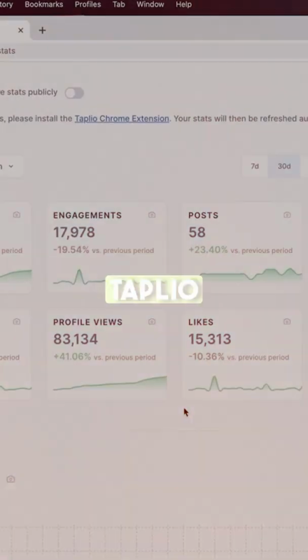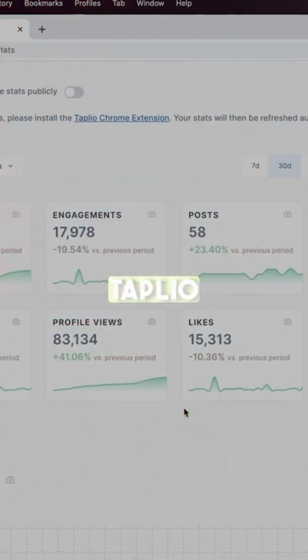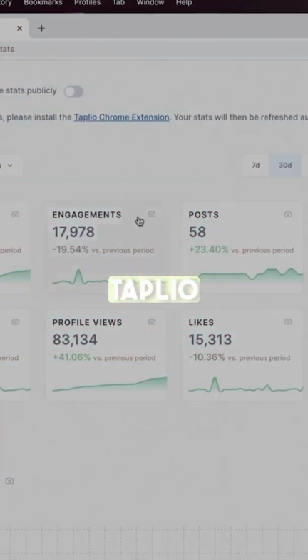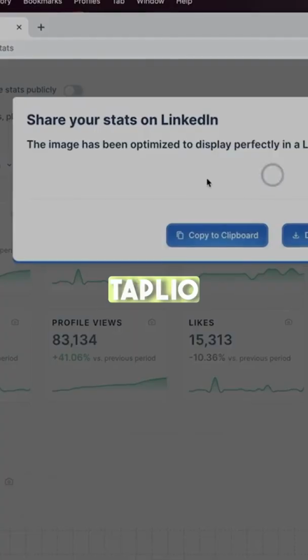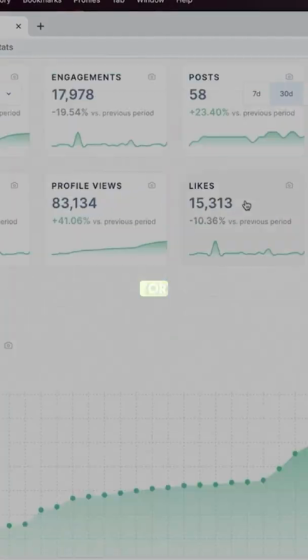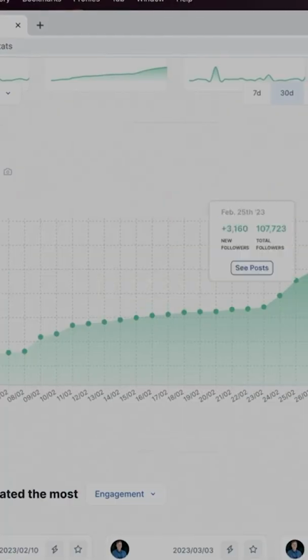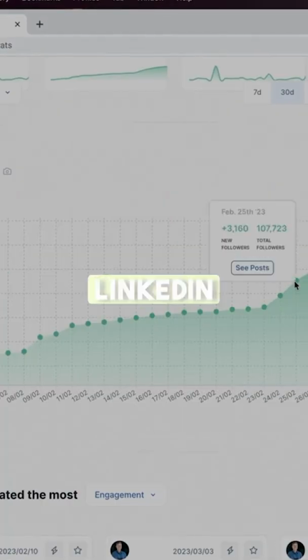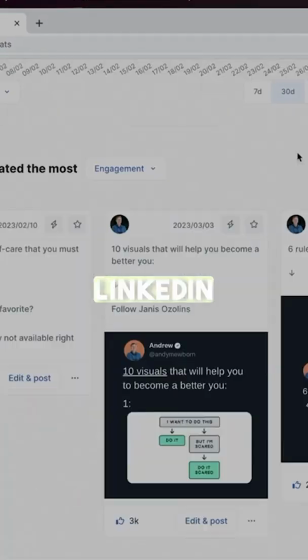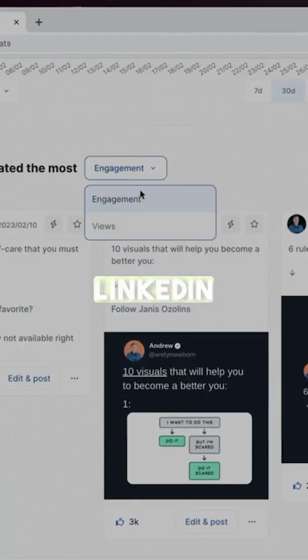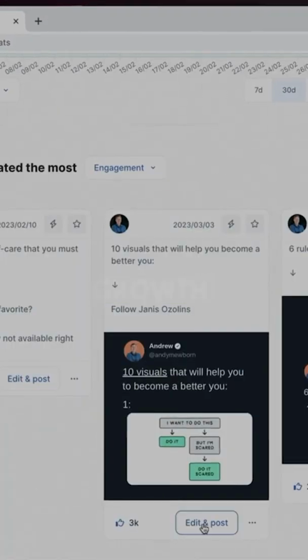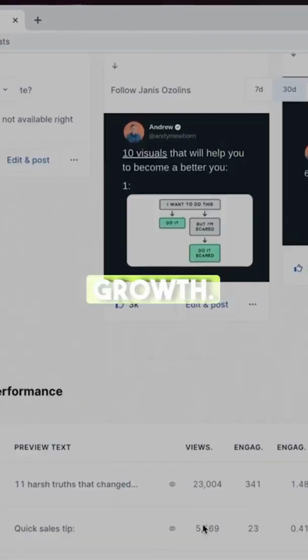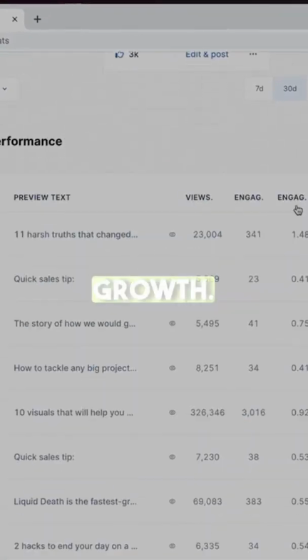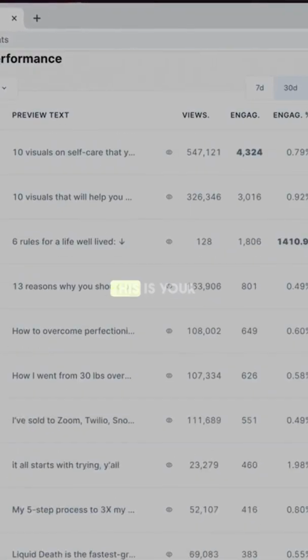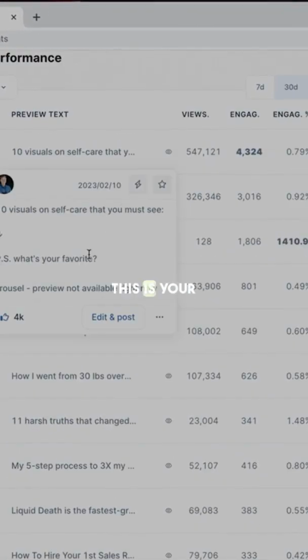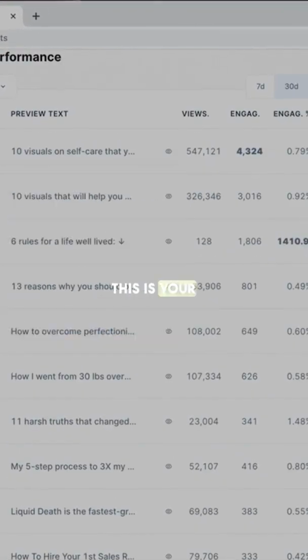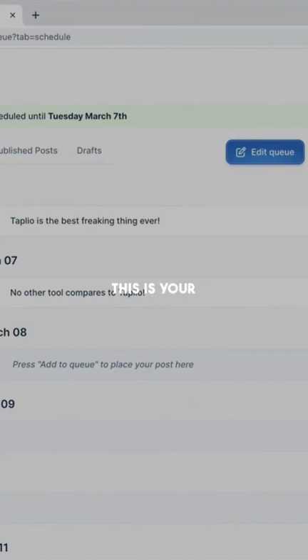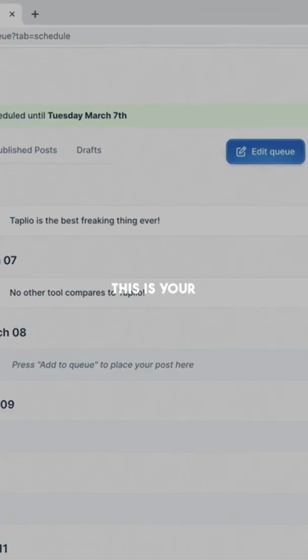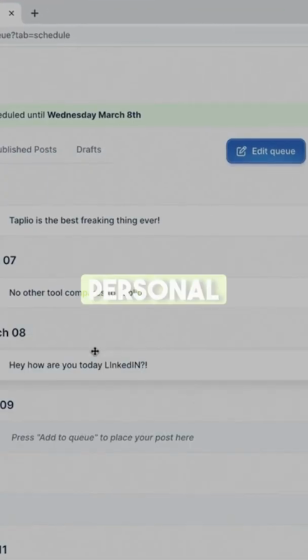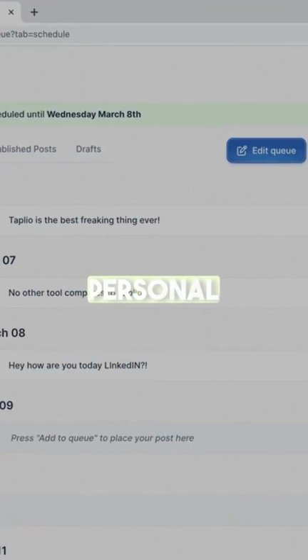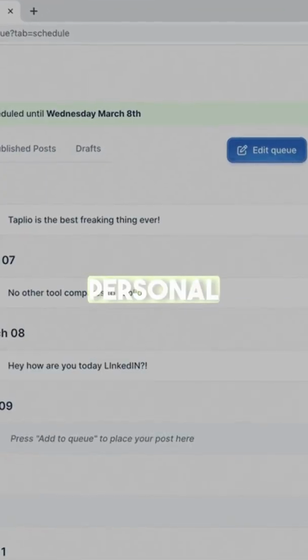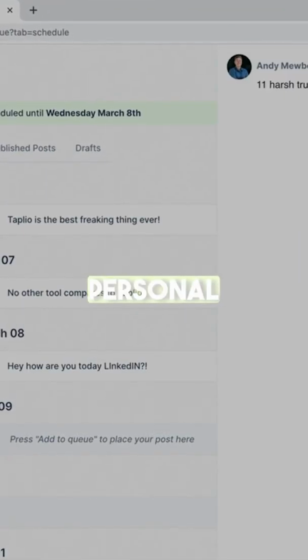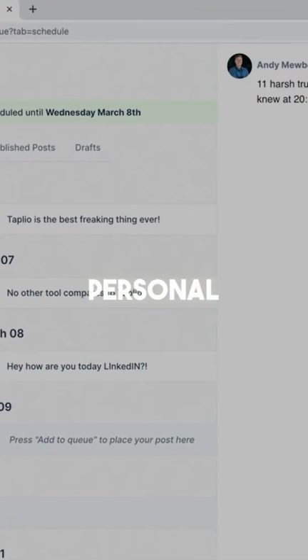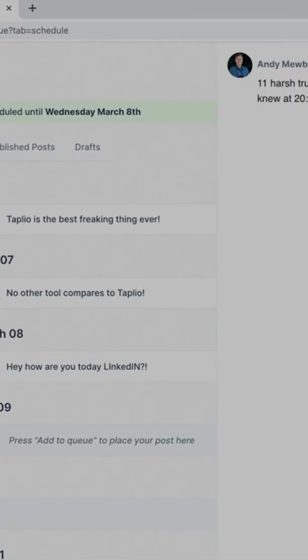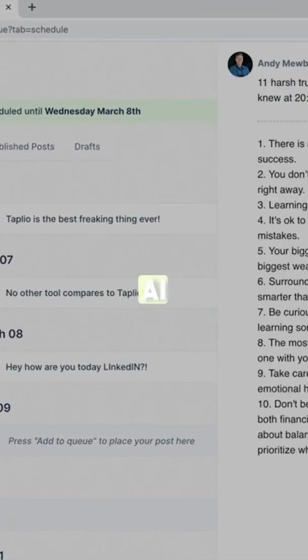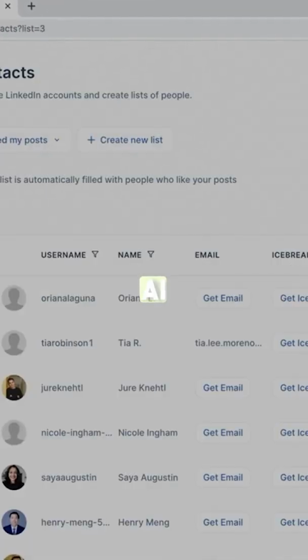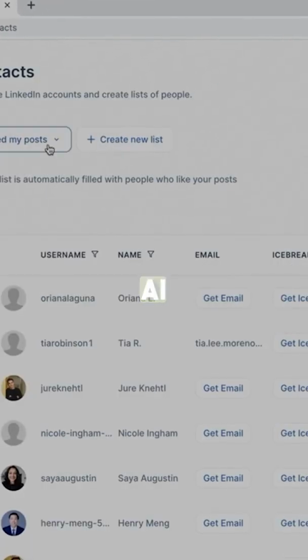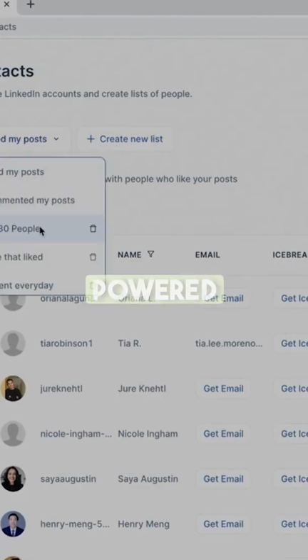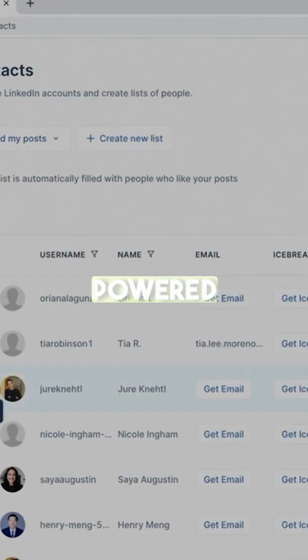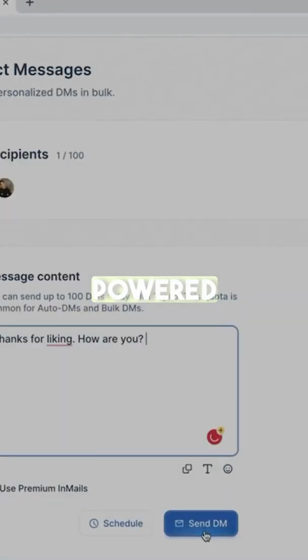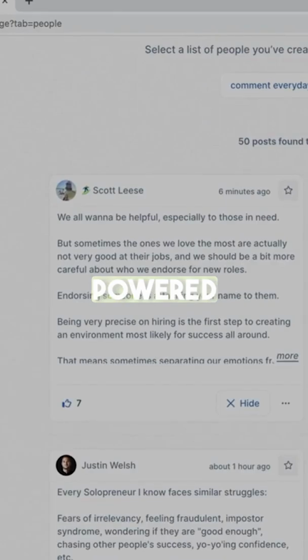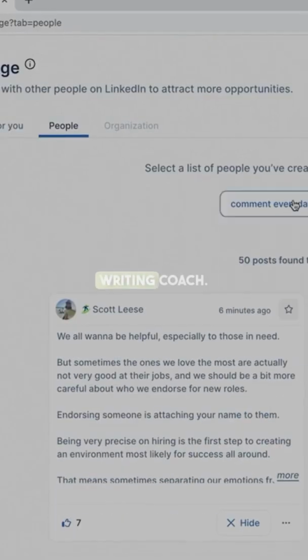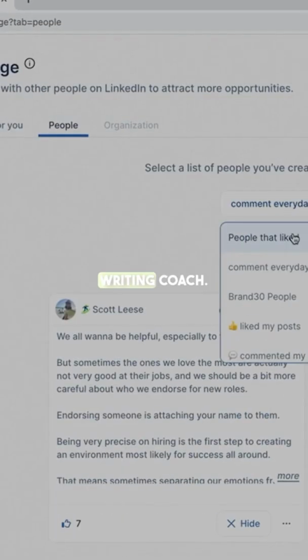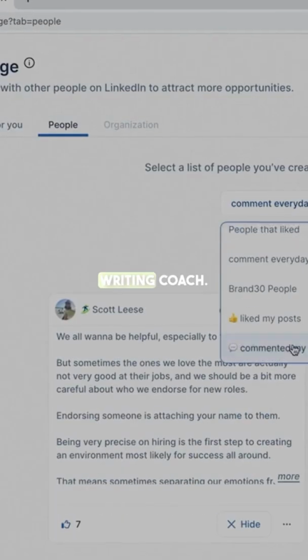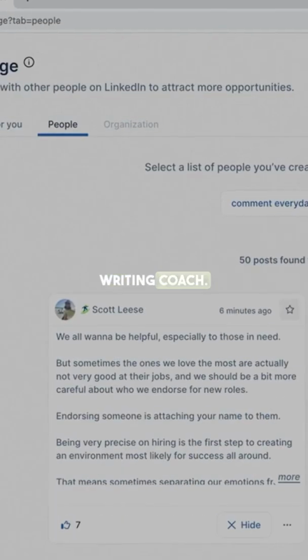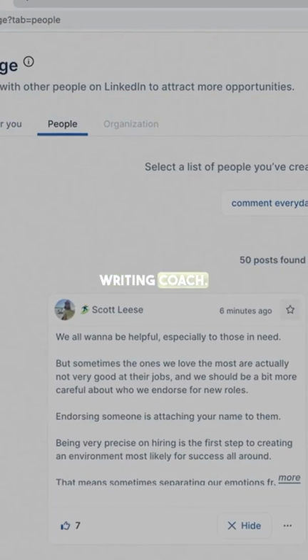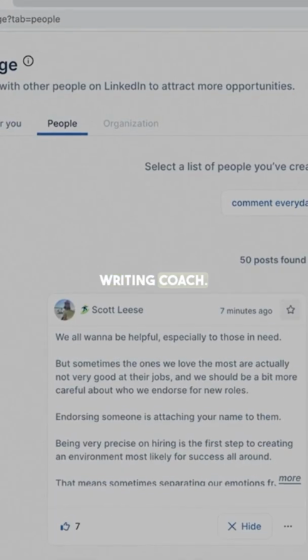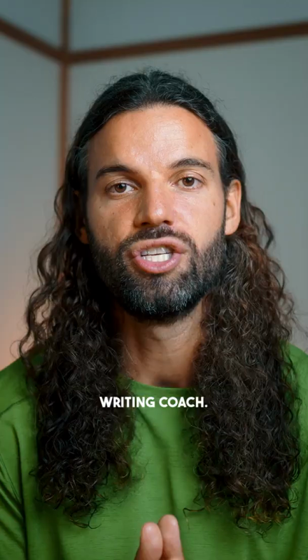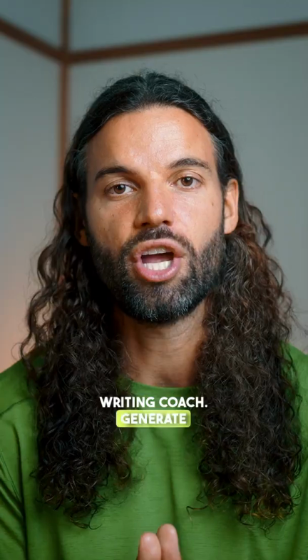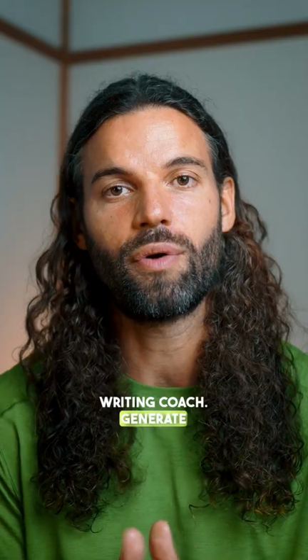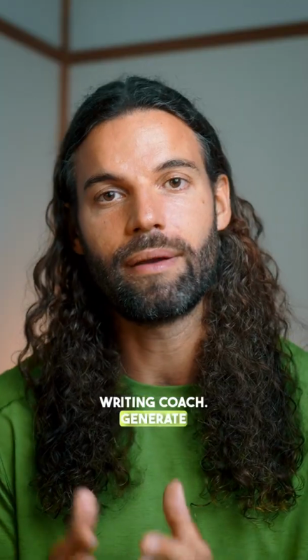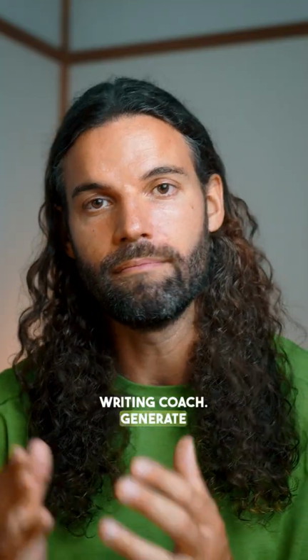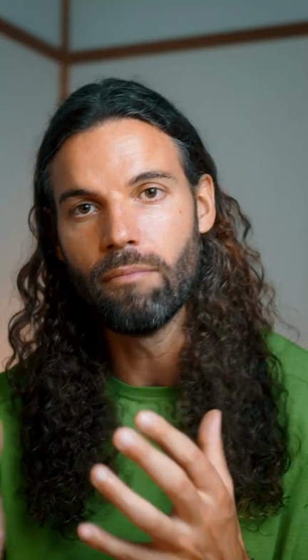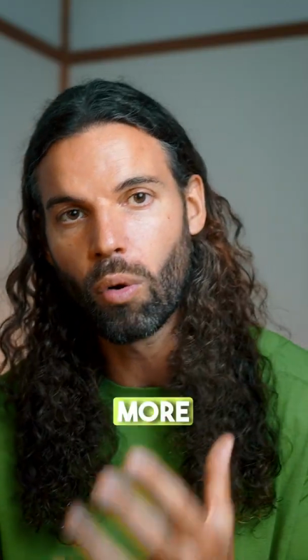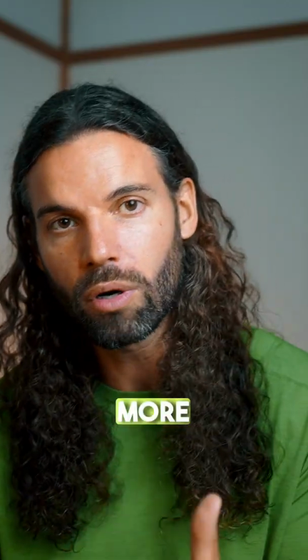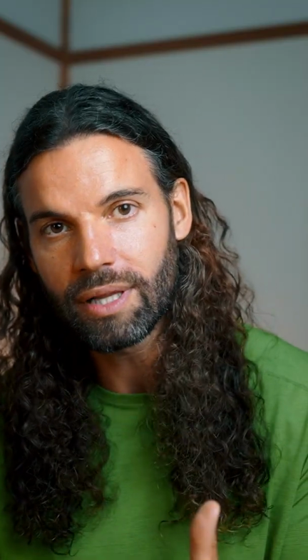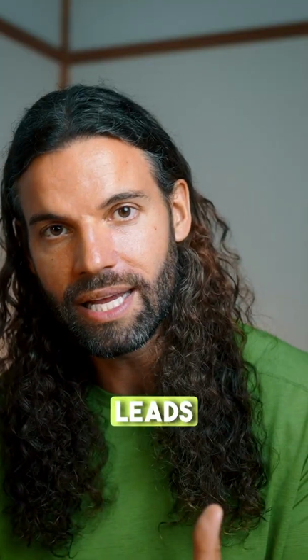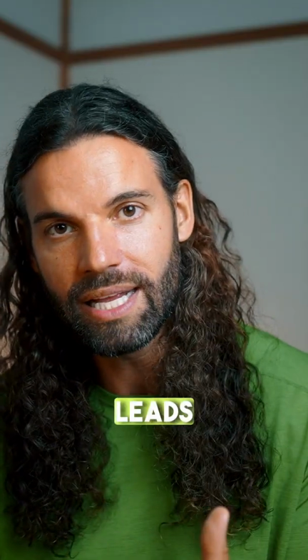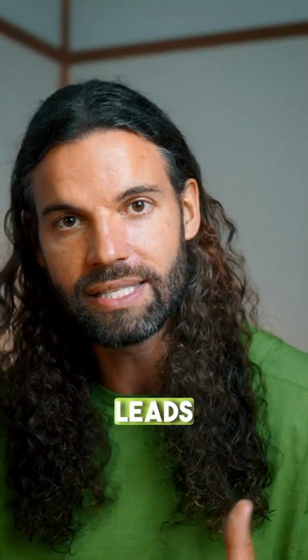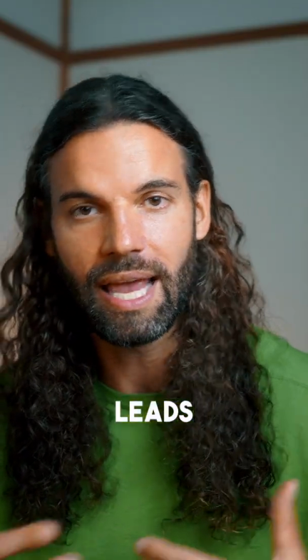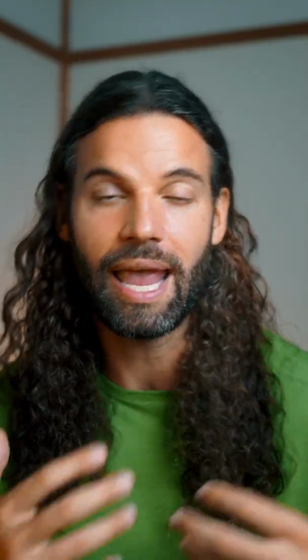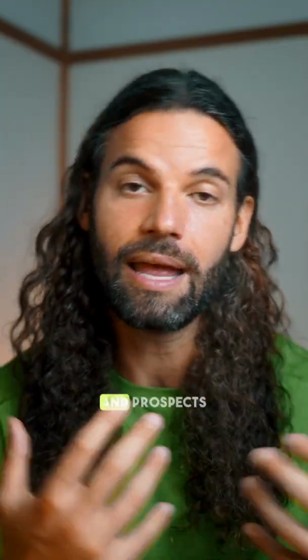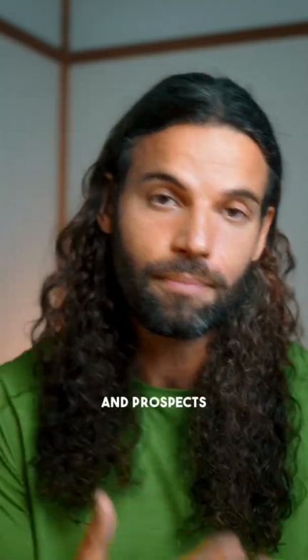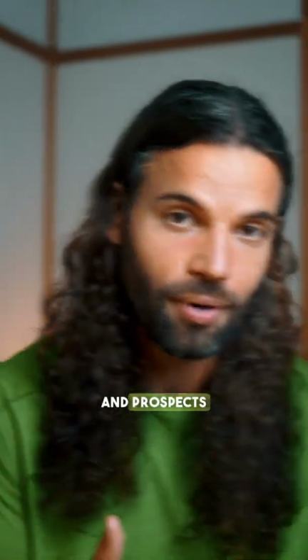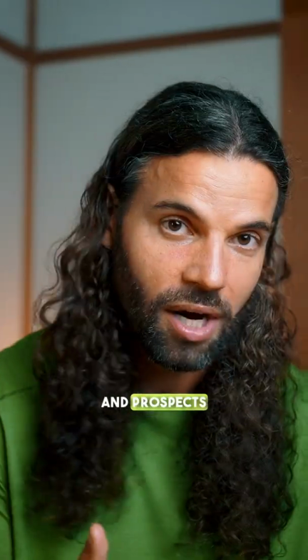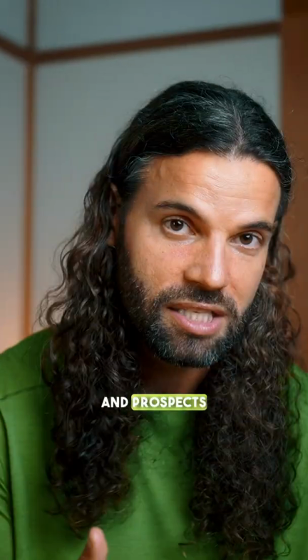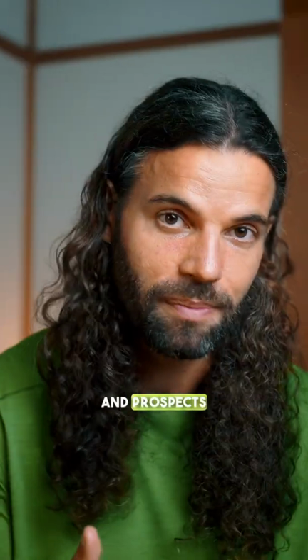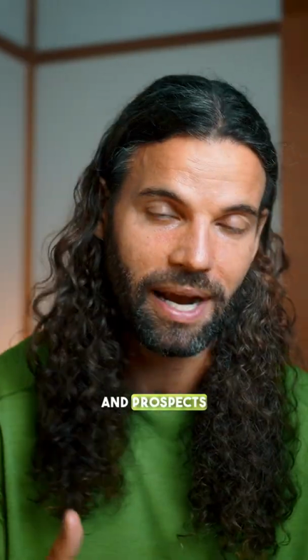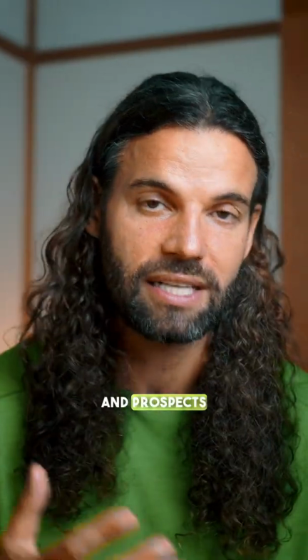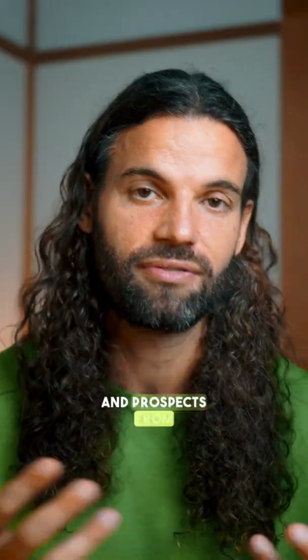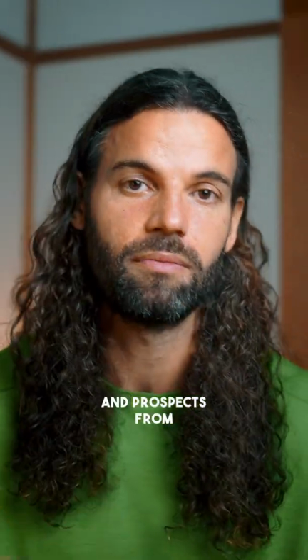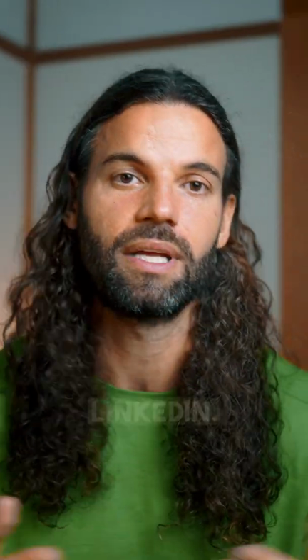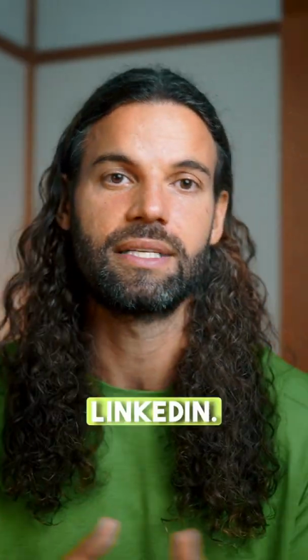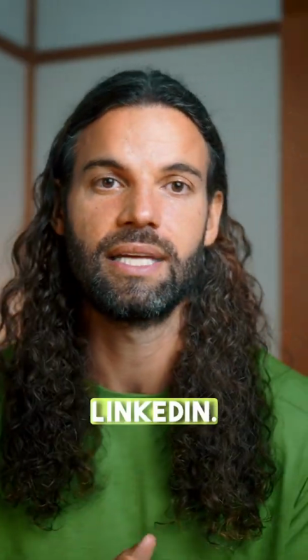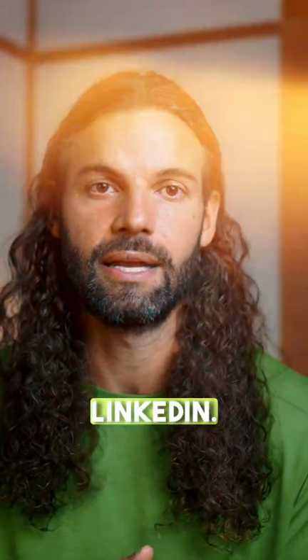Tapleo for LinkedIn growth. This is your personal AI-powered writing coach. Generate more leads and prospects from LinkedIn.